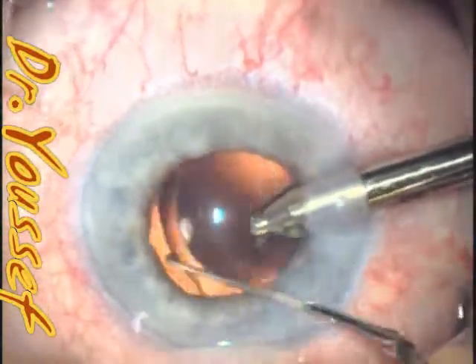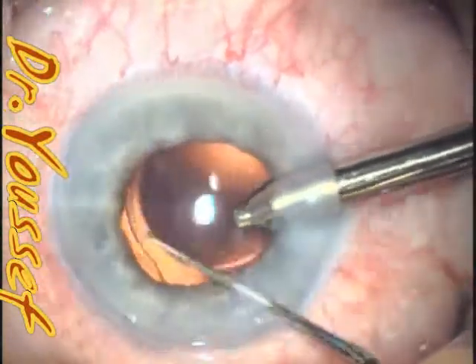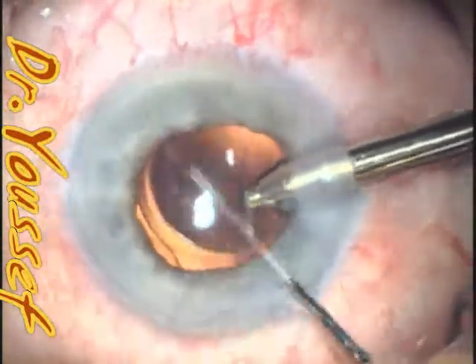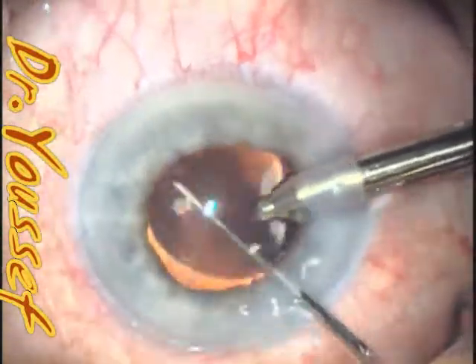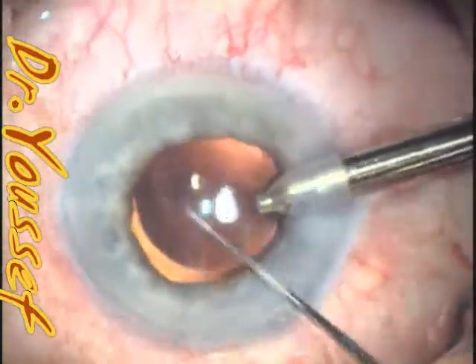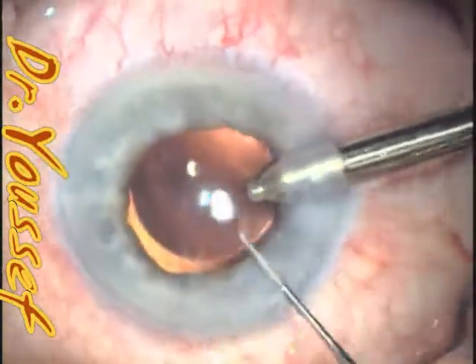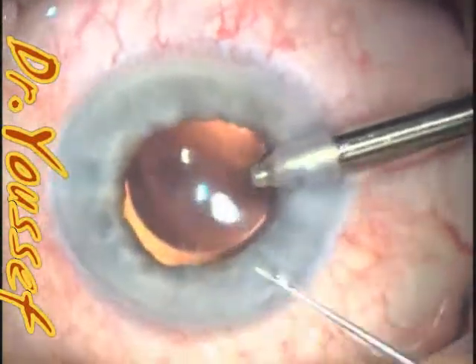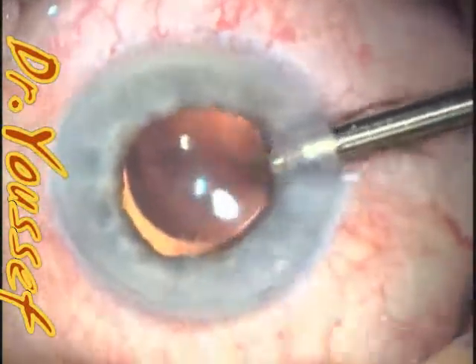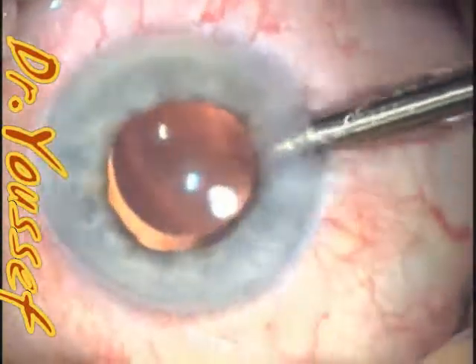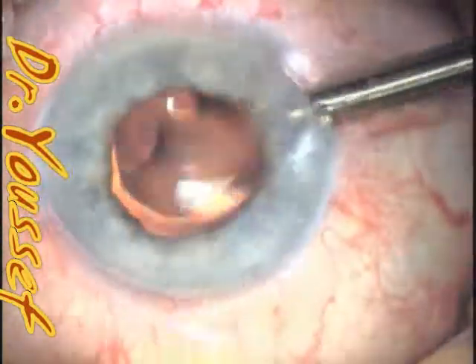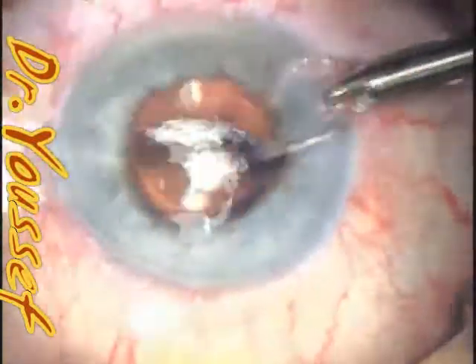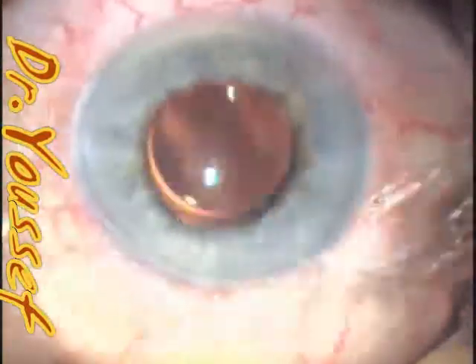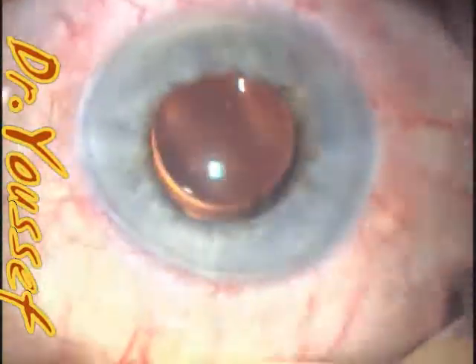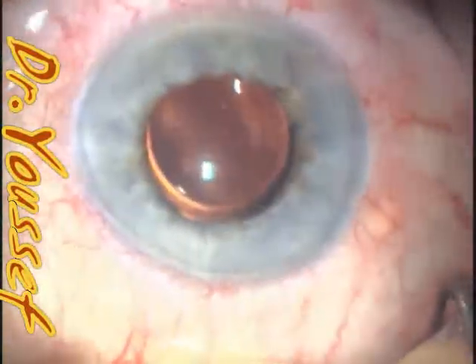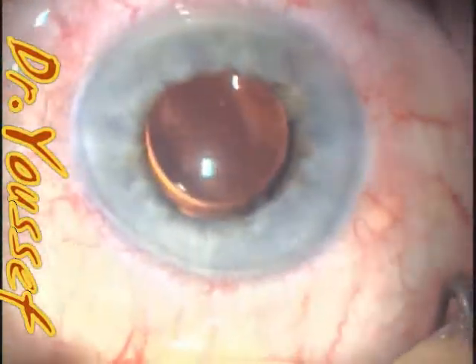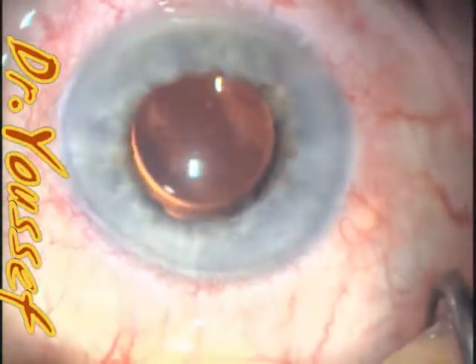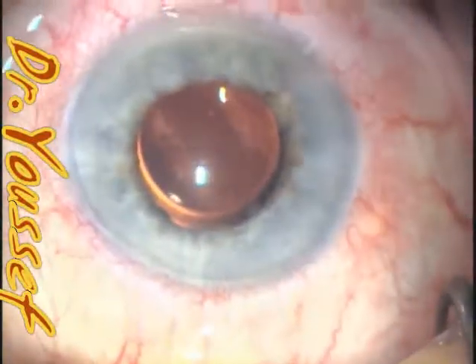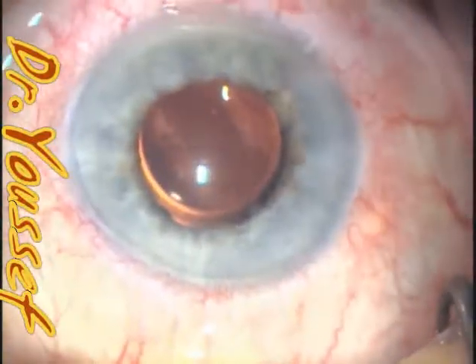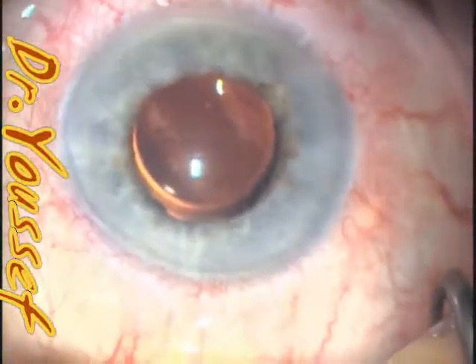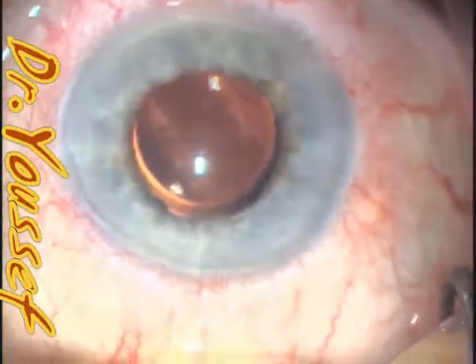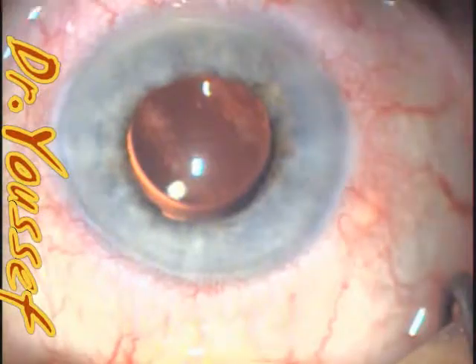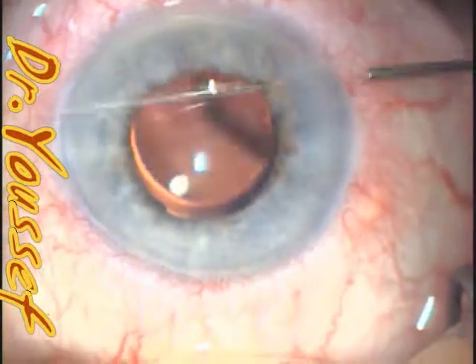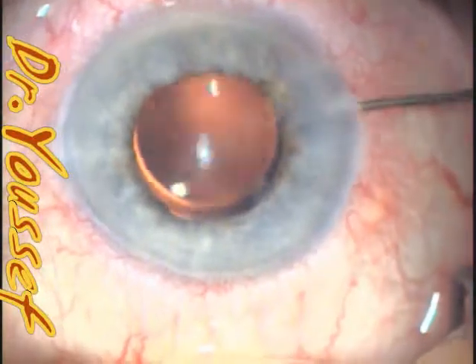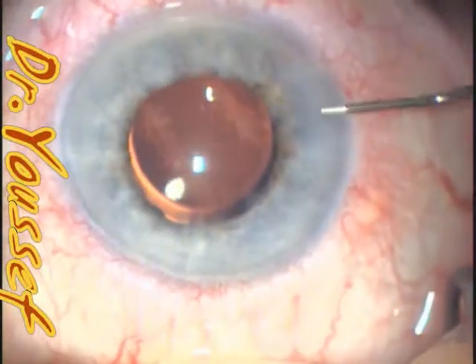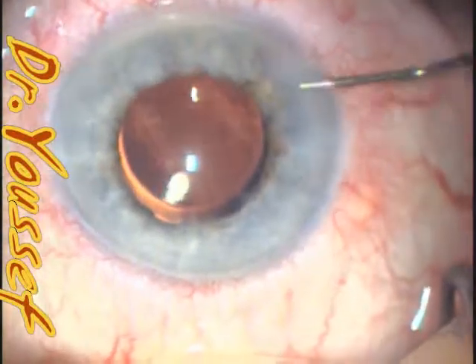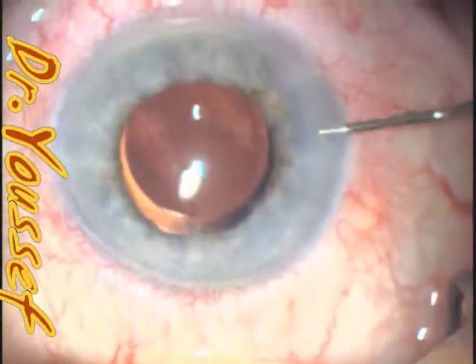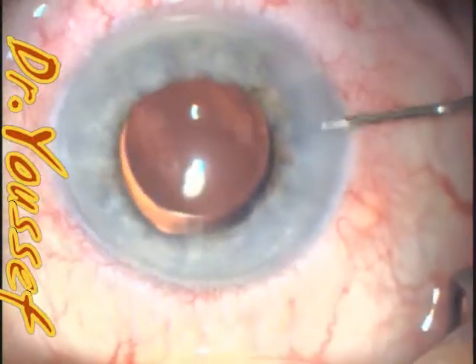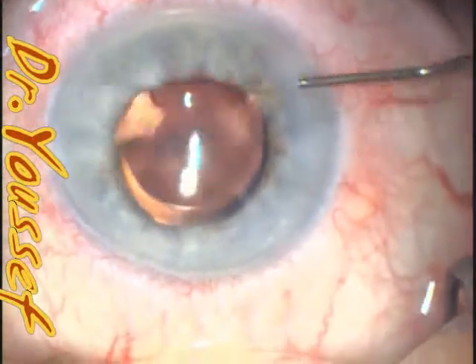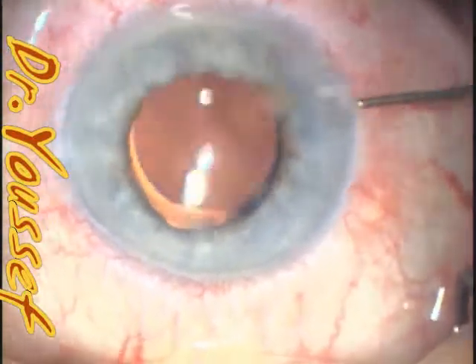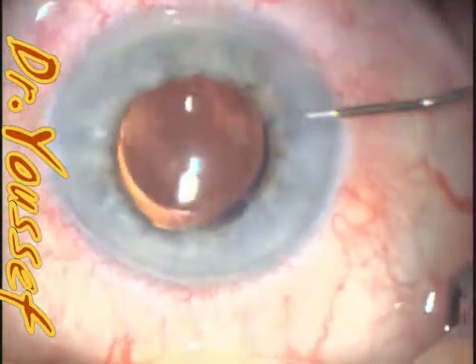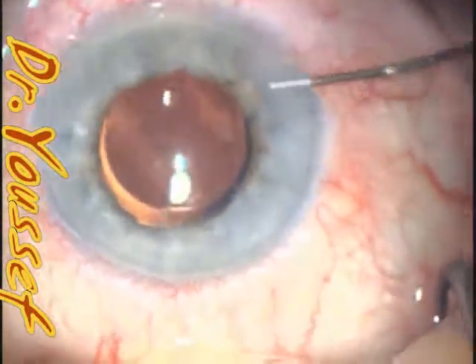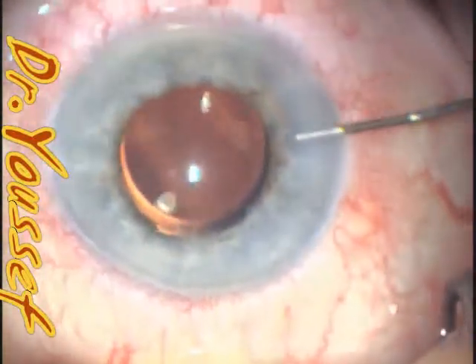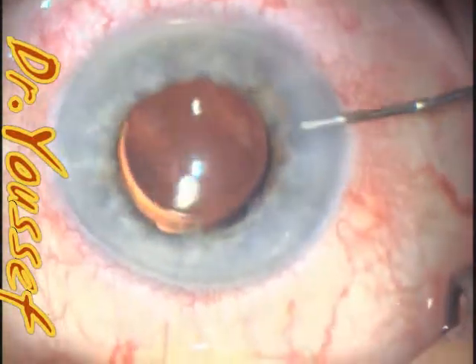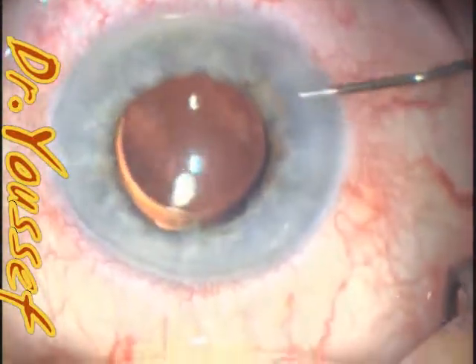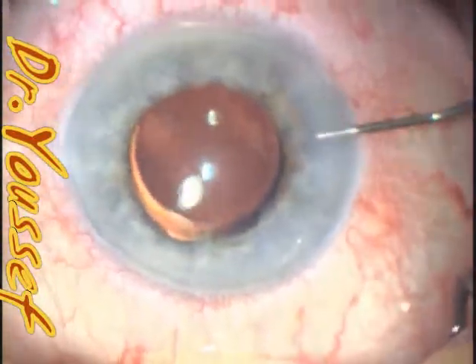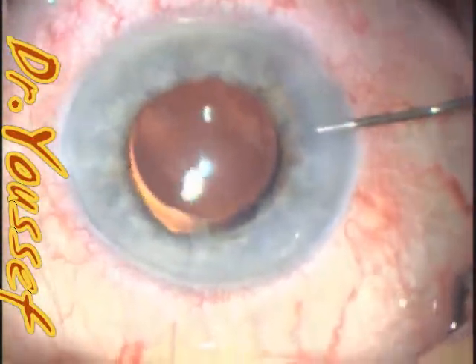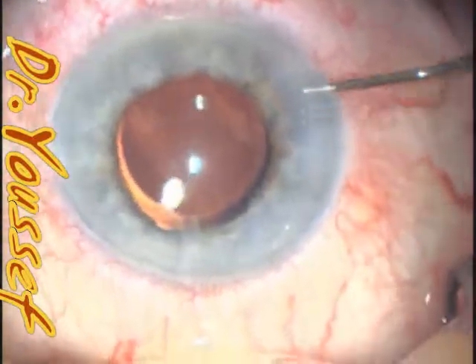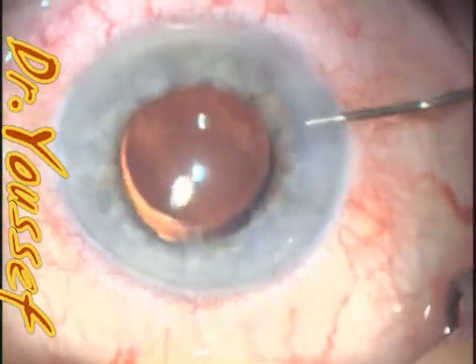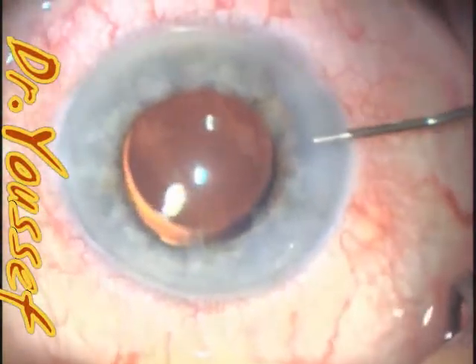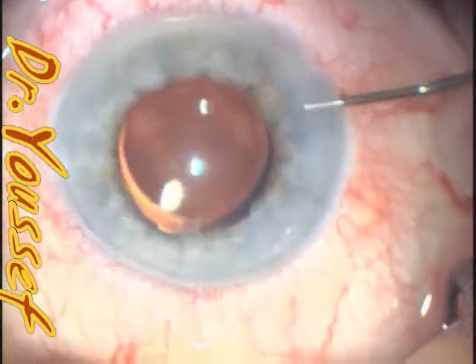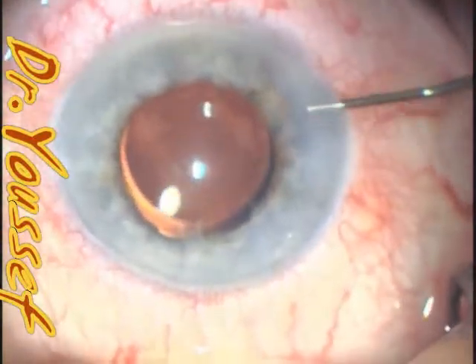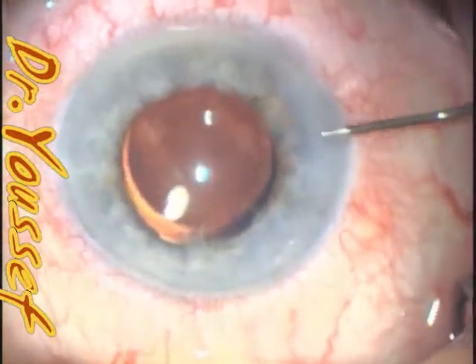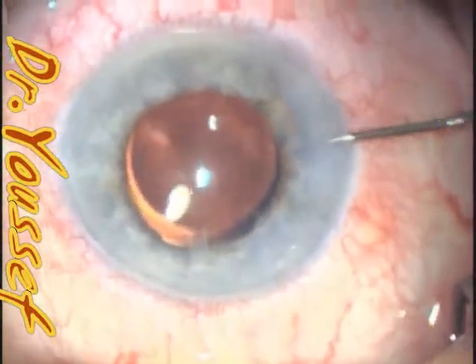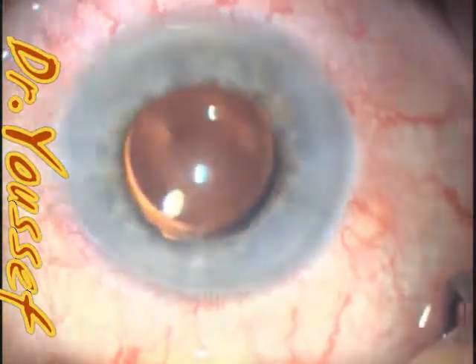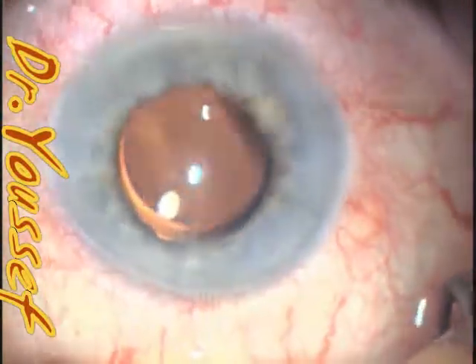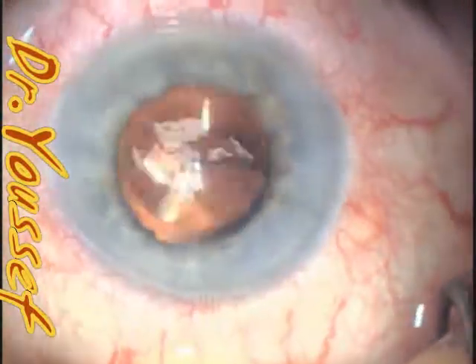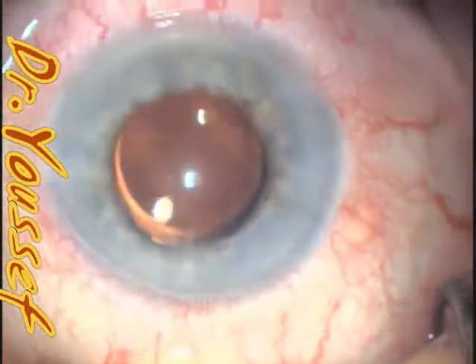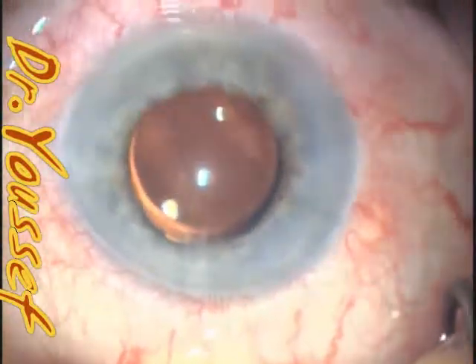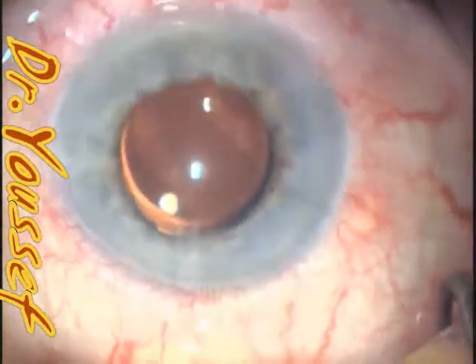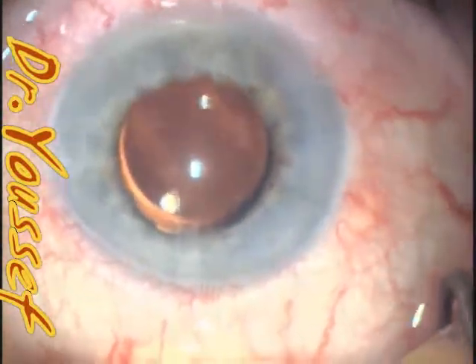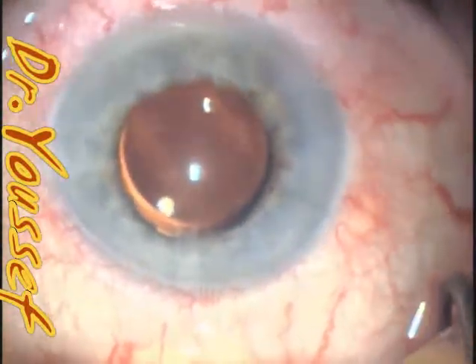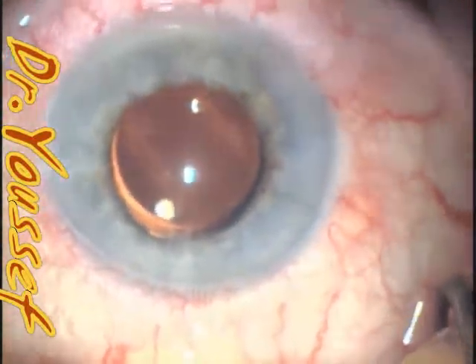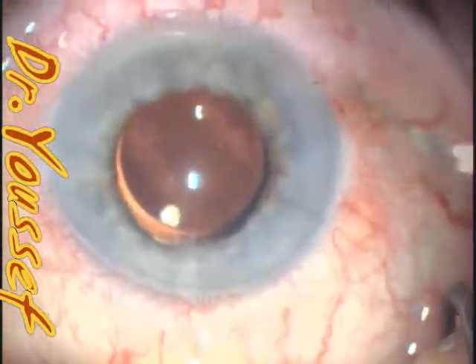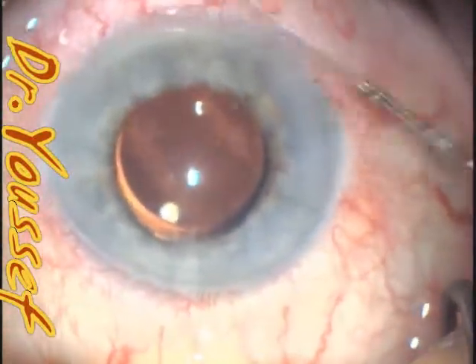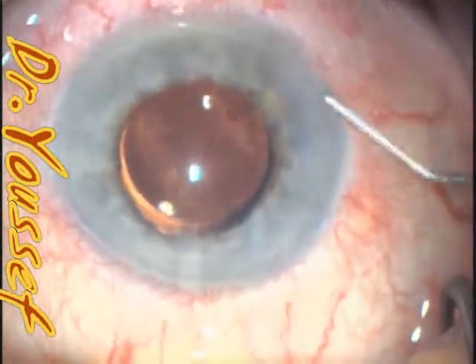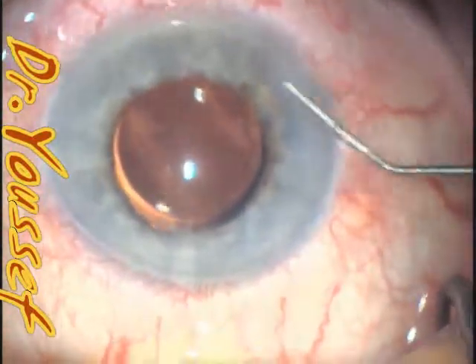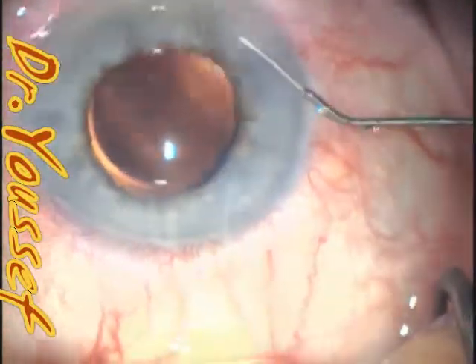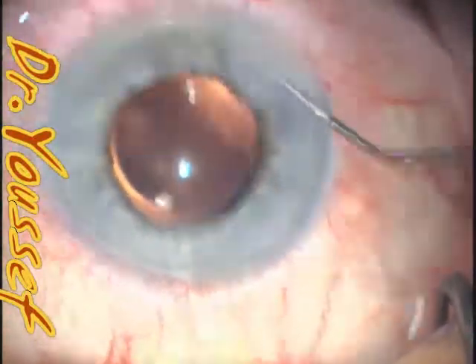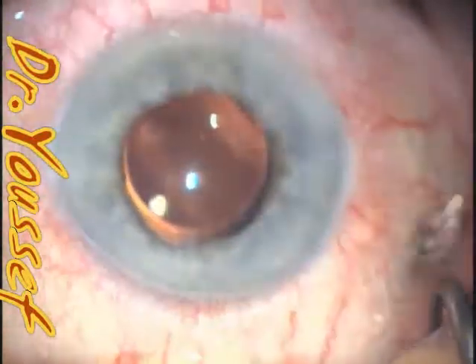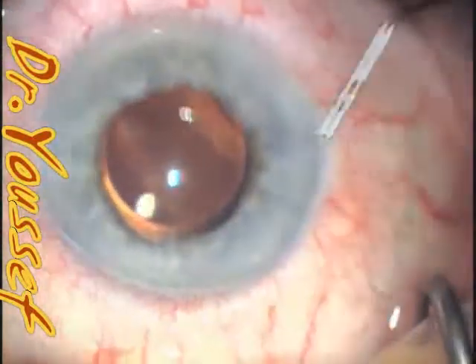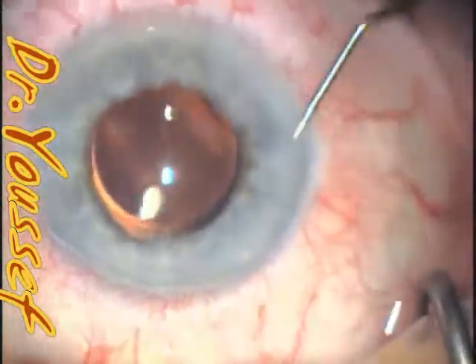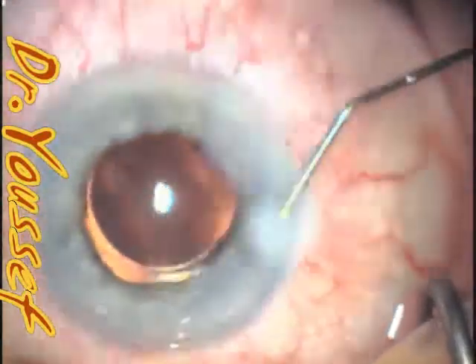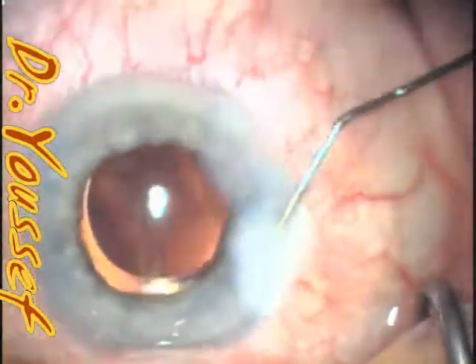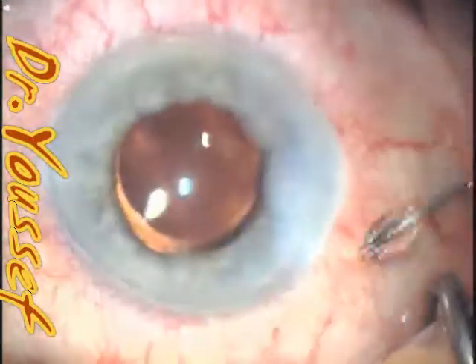There's no too much peaking of the pupil as we see sometimes with the hooks, because the Malyugan will produce an eight-point support. The wounds are hydrated. Thank you very much.